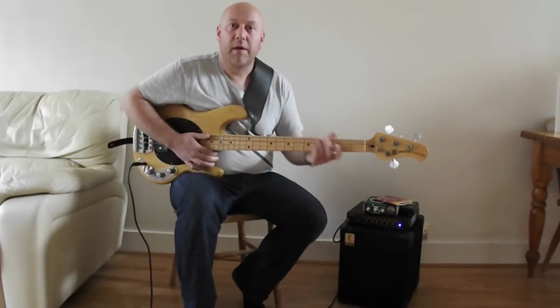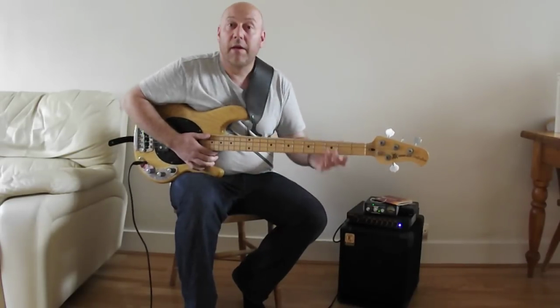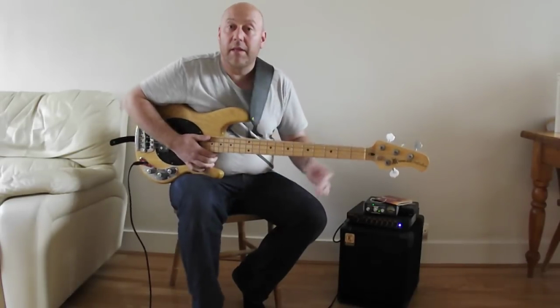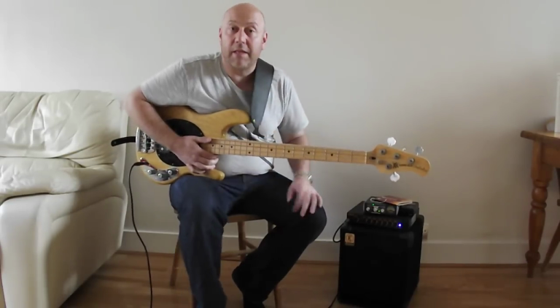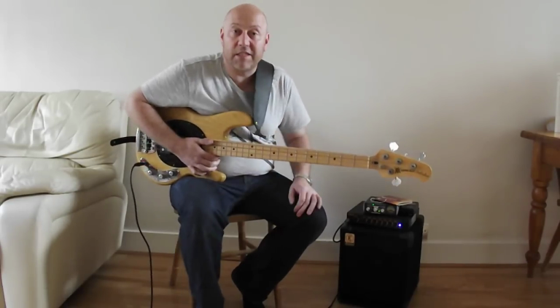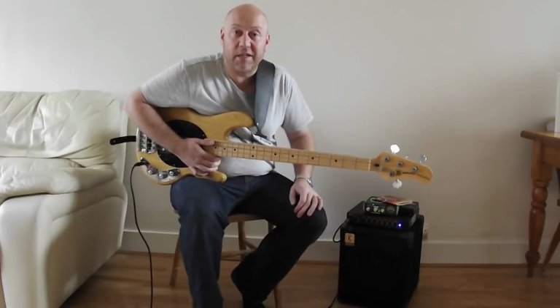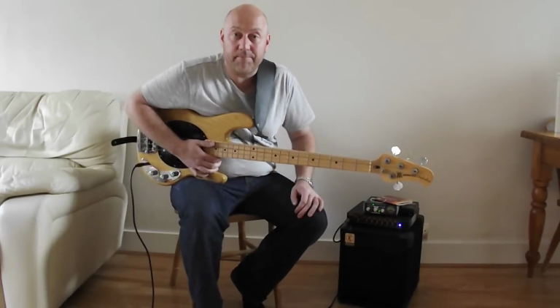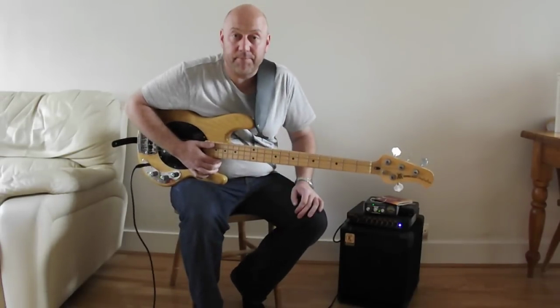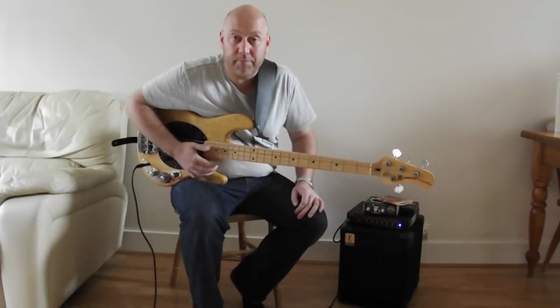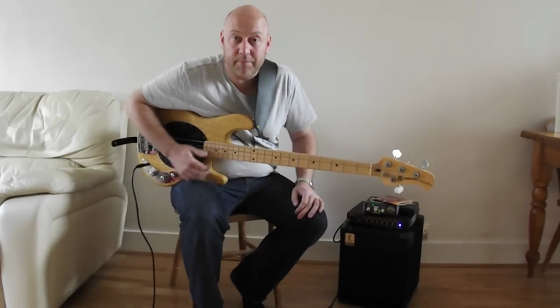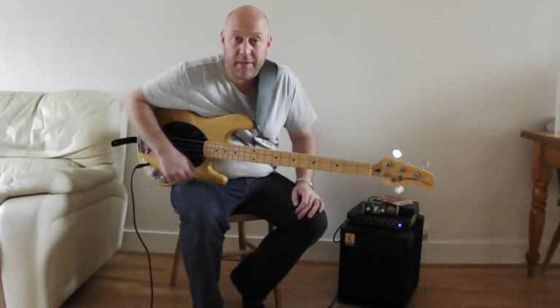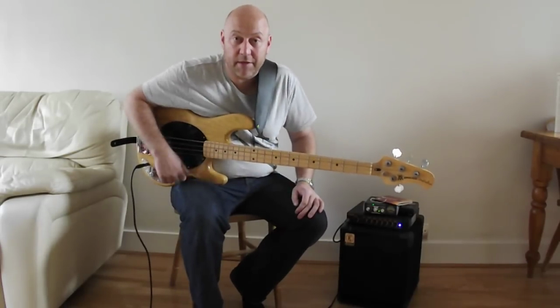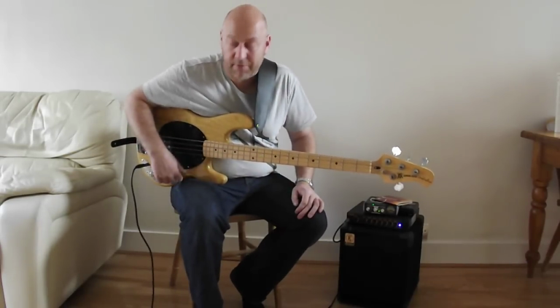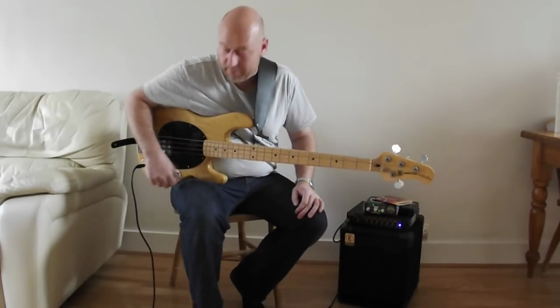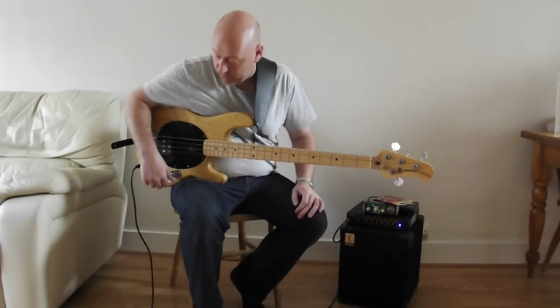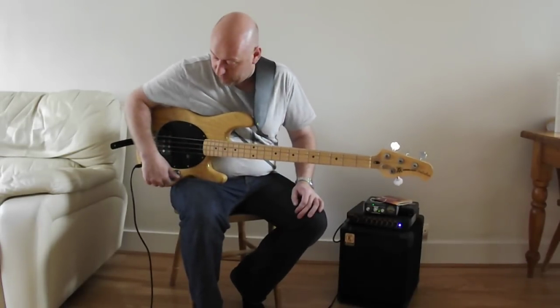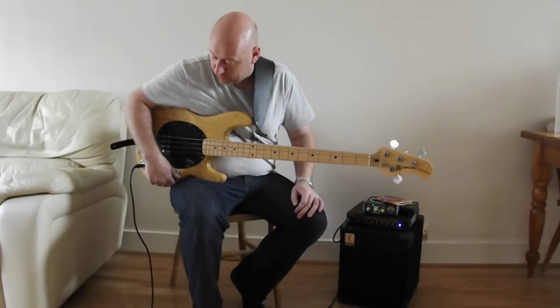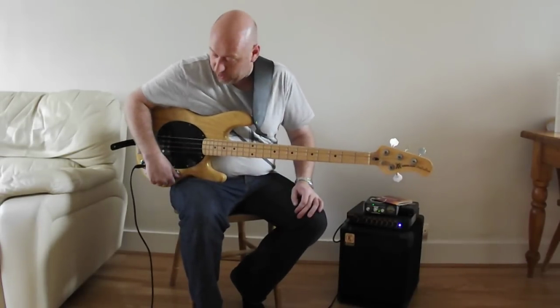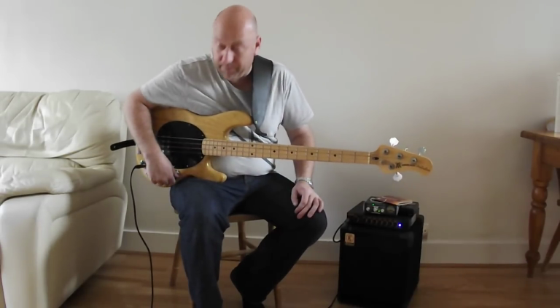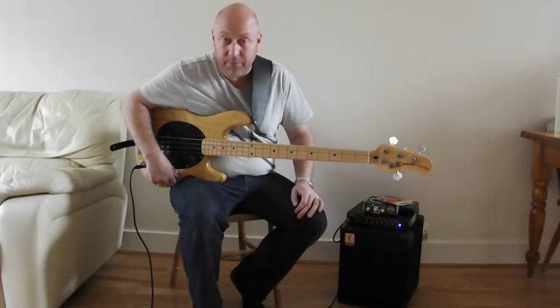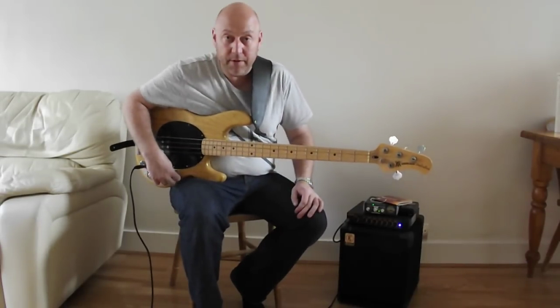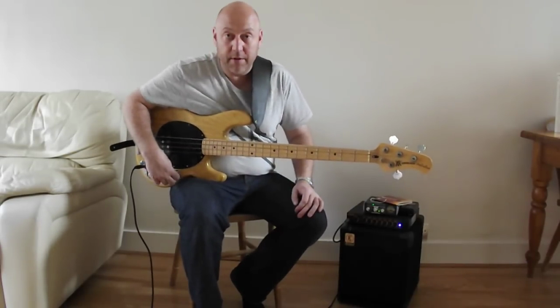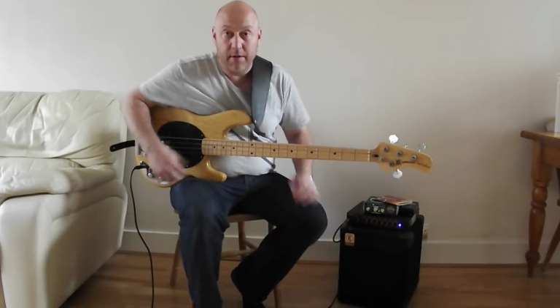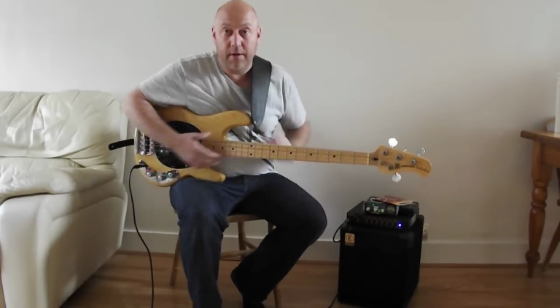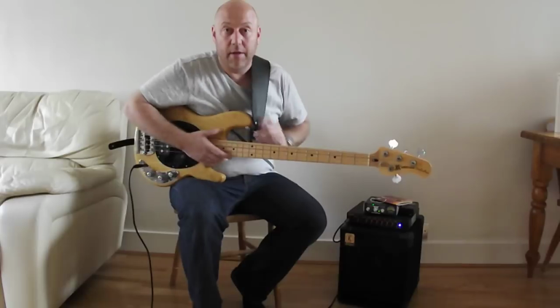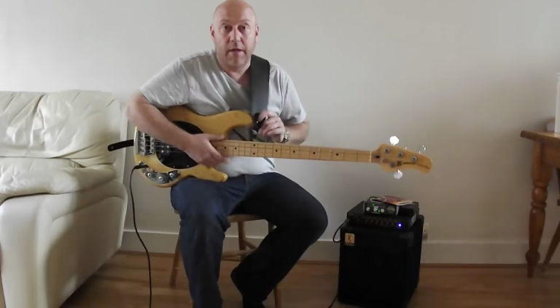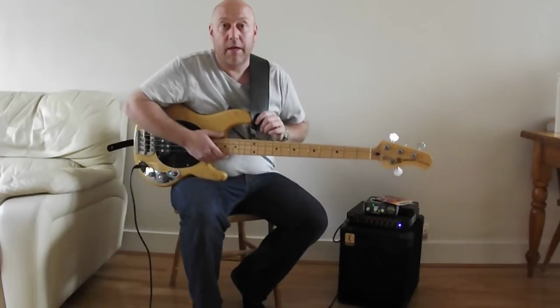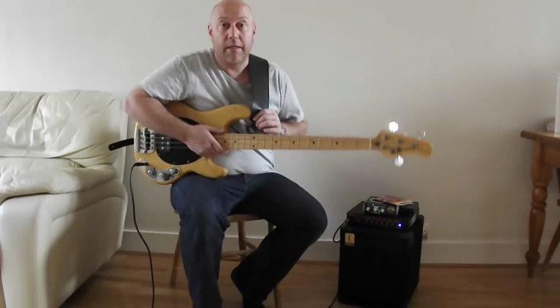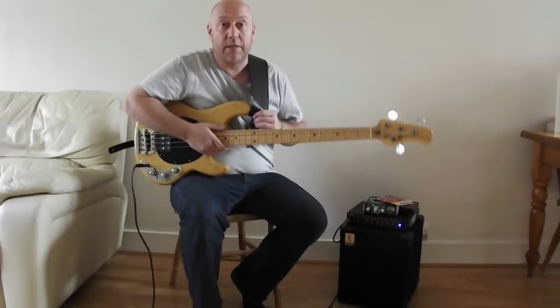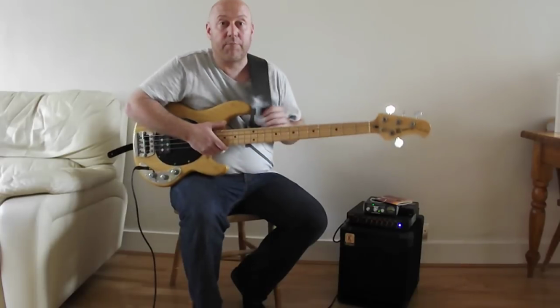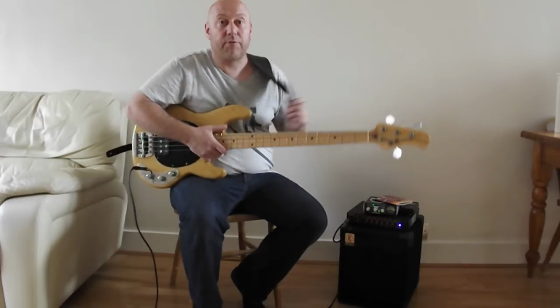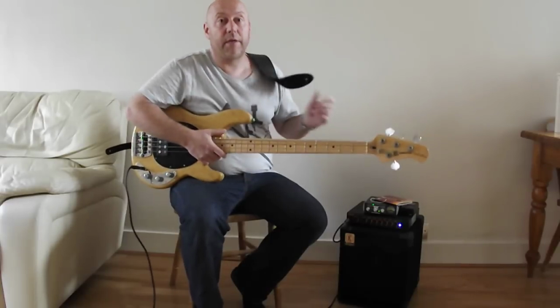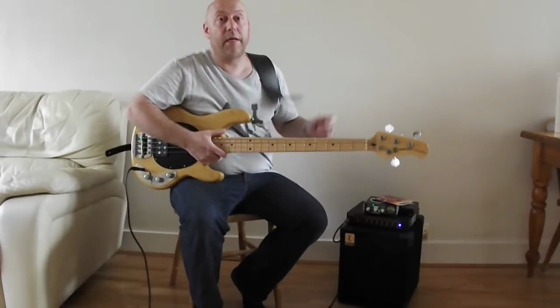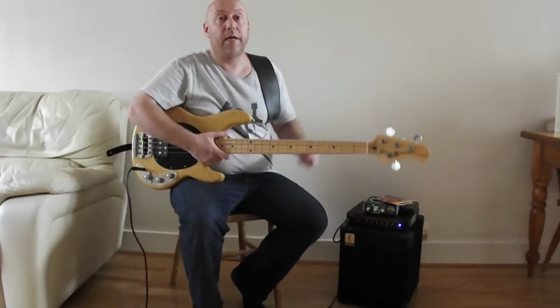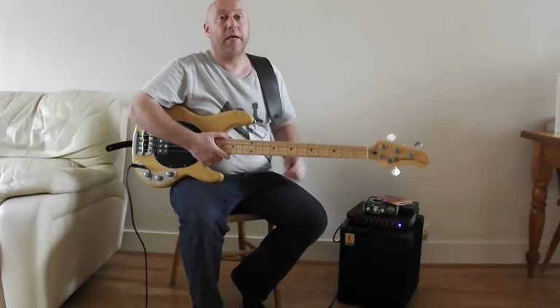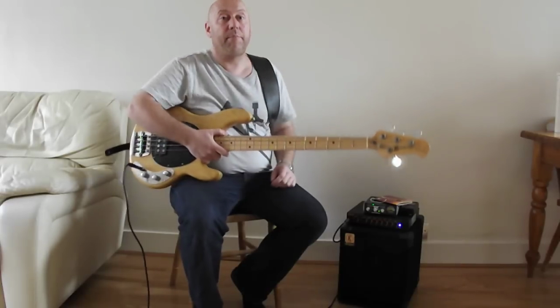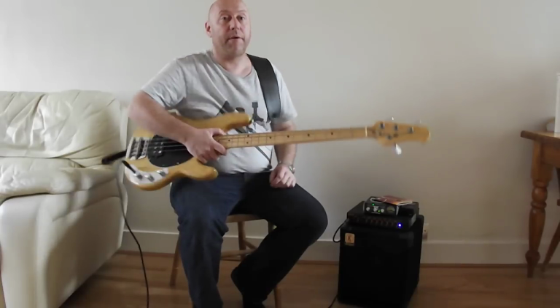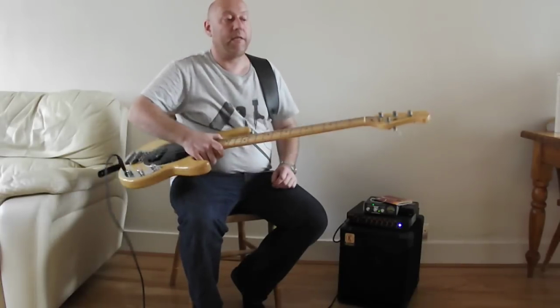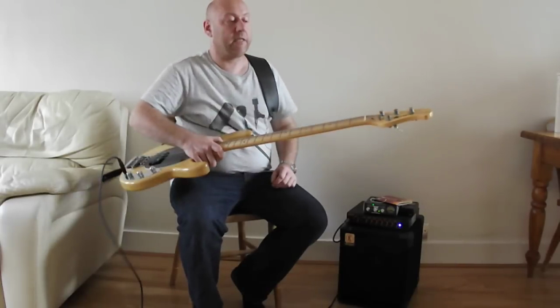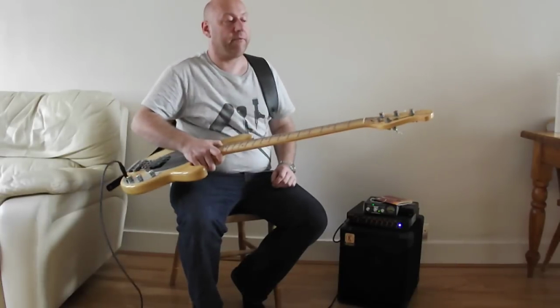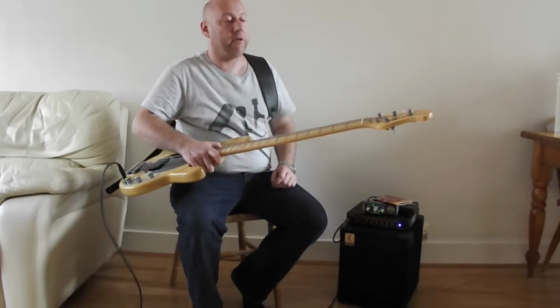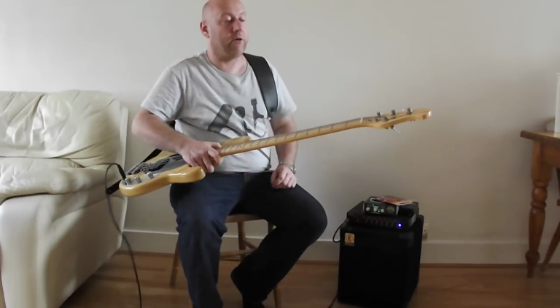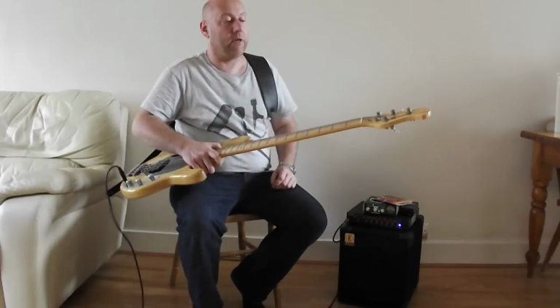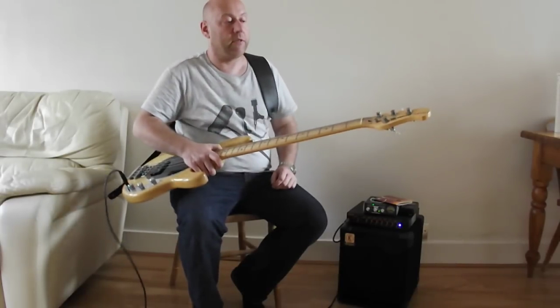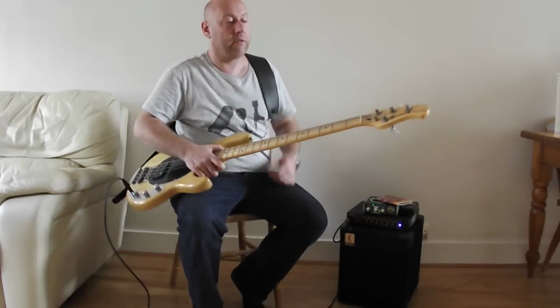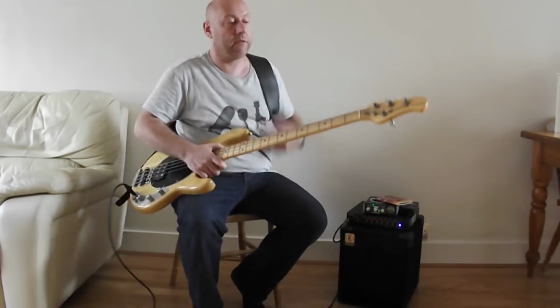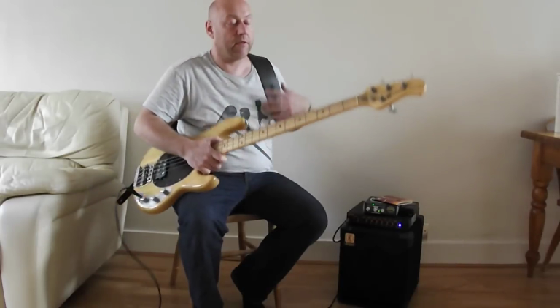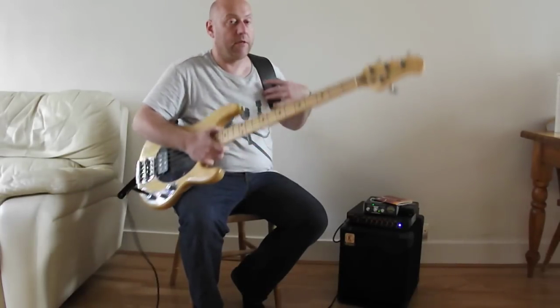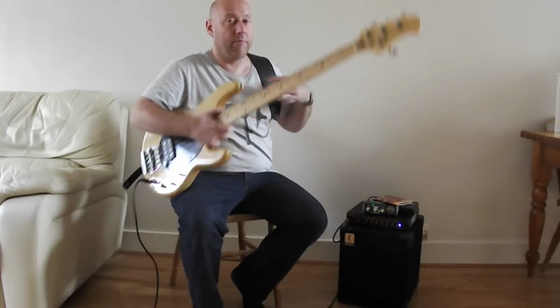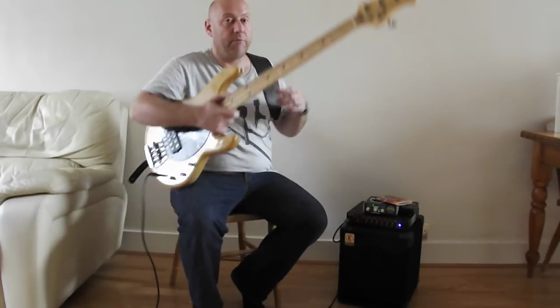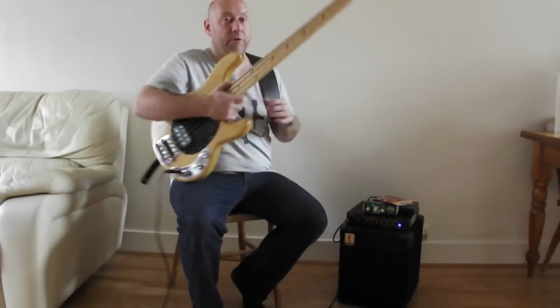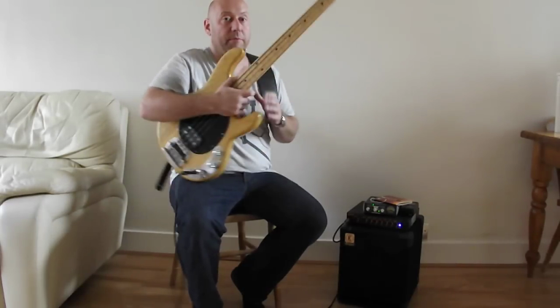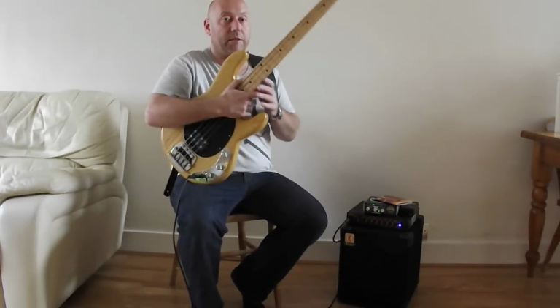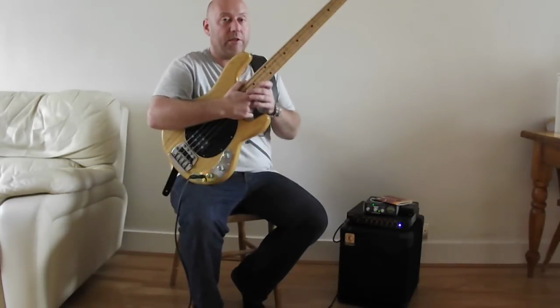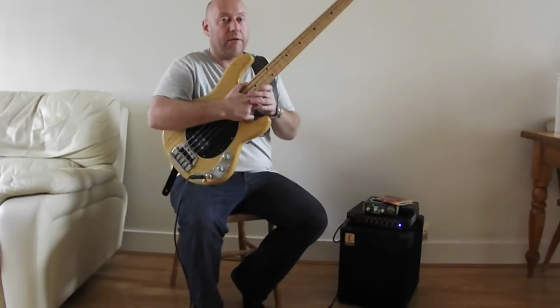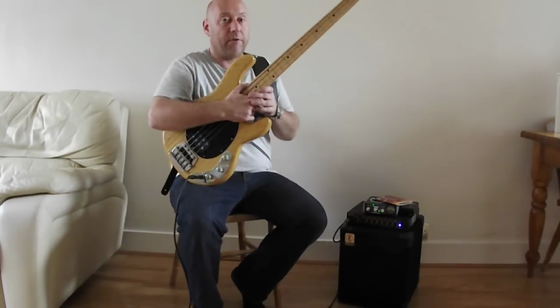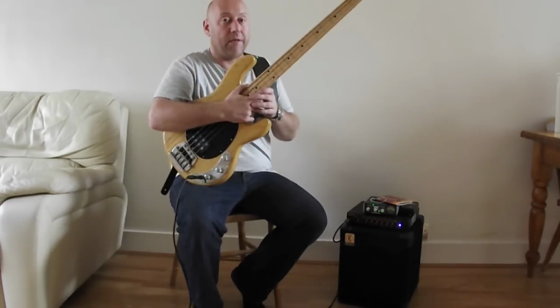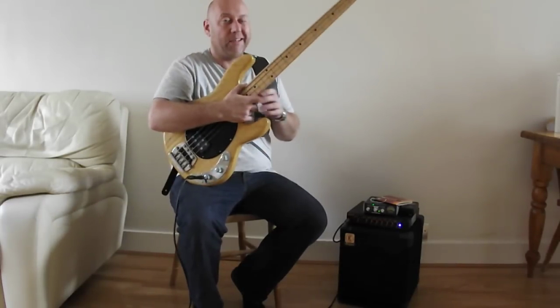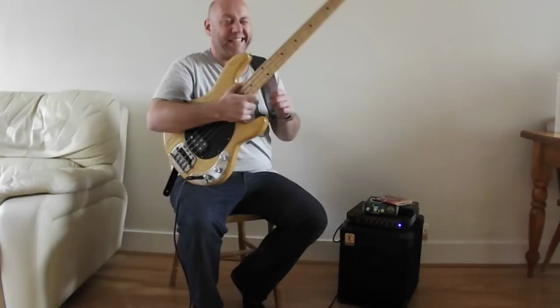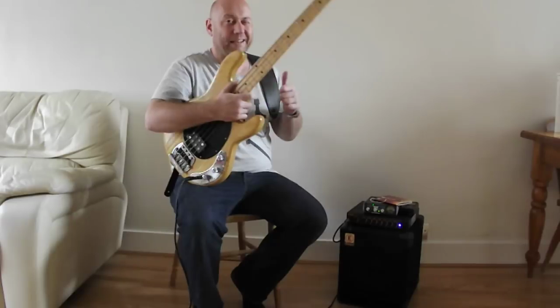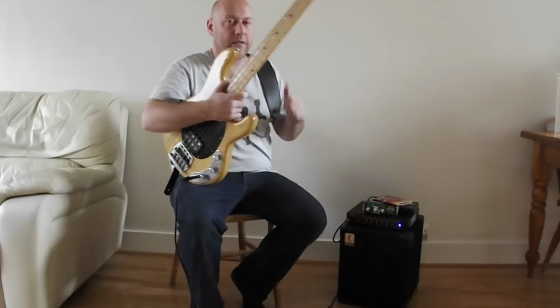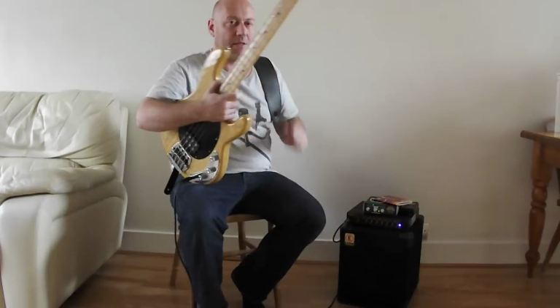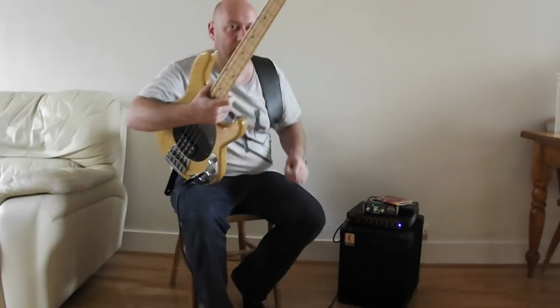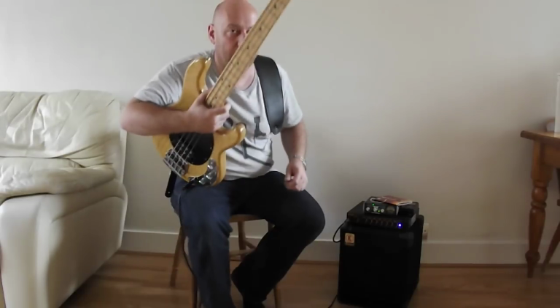And that's it. Thank you very much for watching. That's the pre-EB '79 Music Man Stingray. See you later.